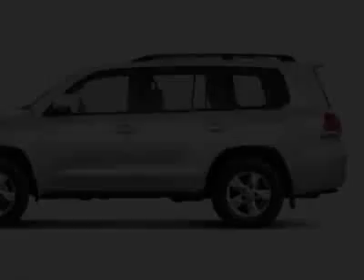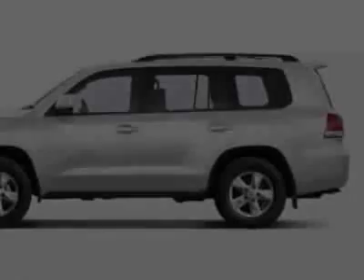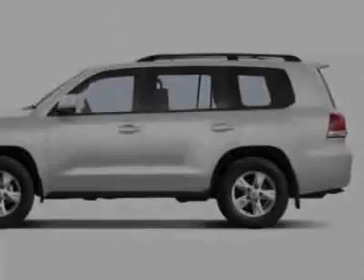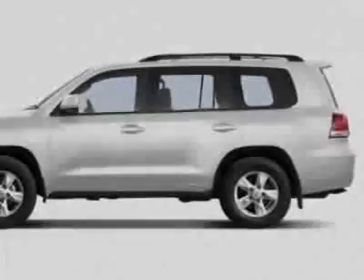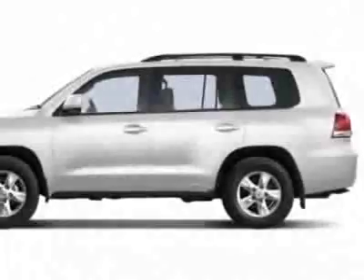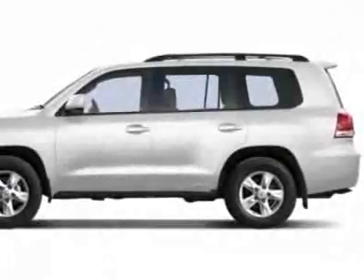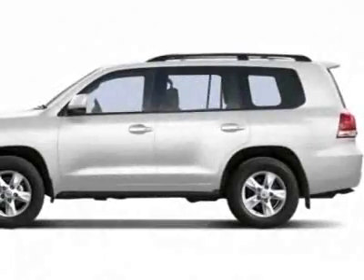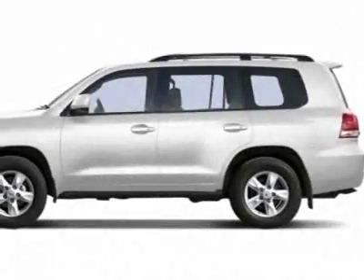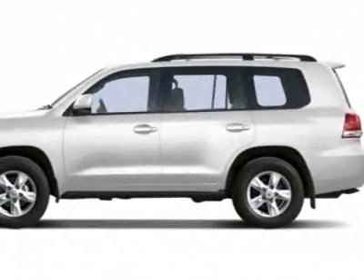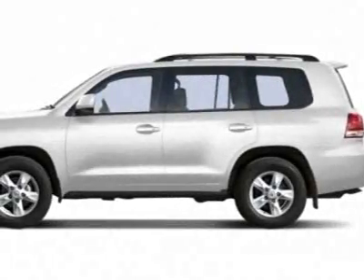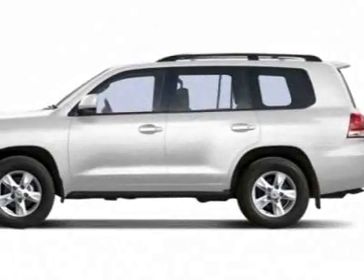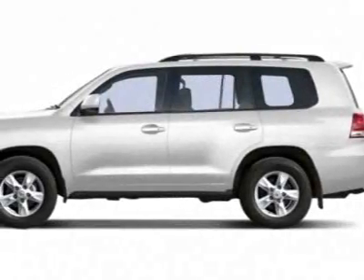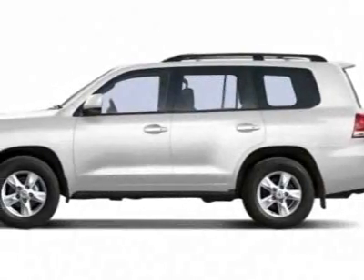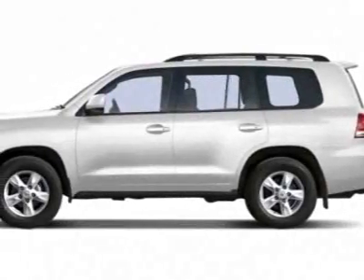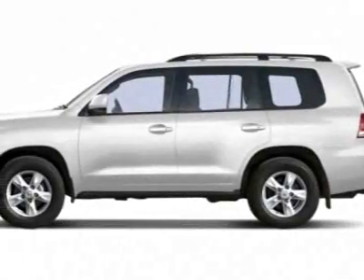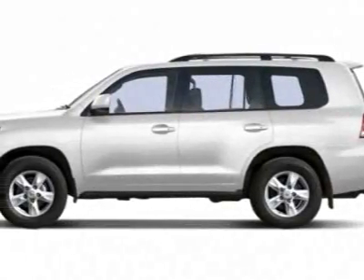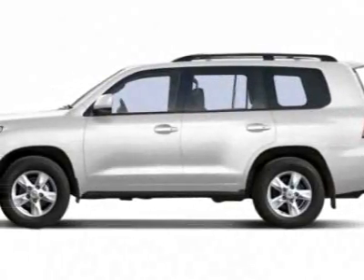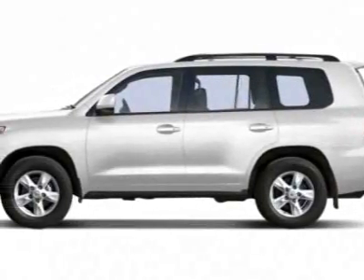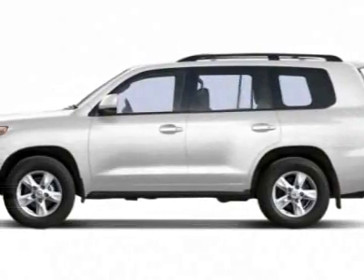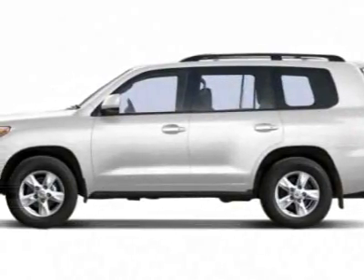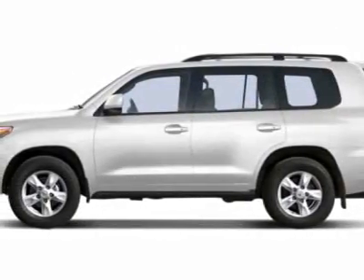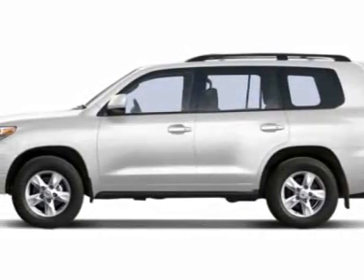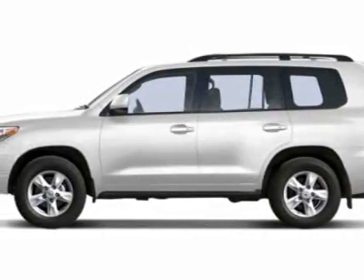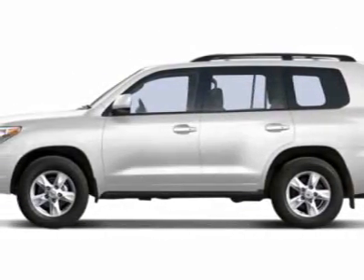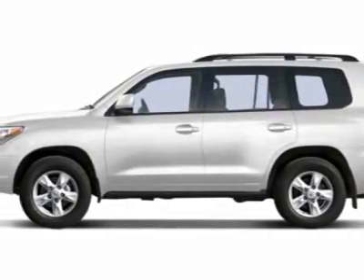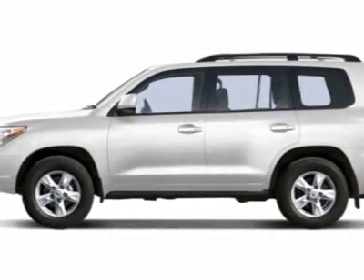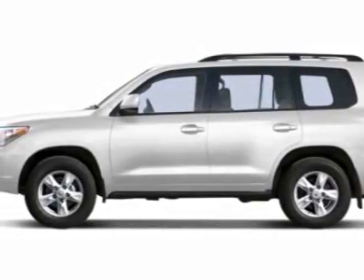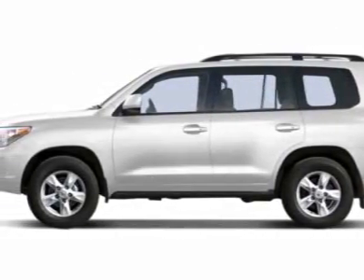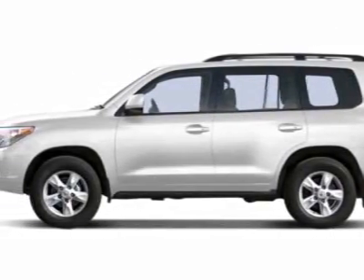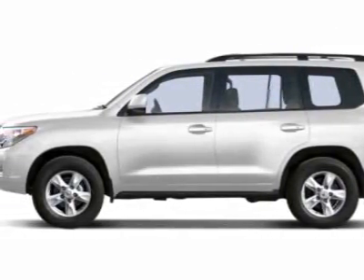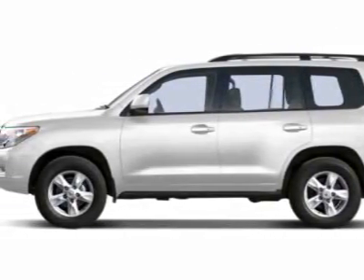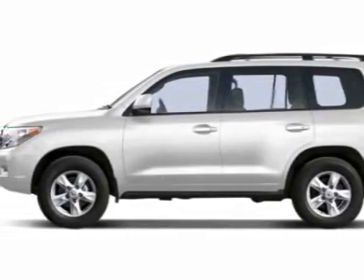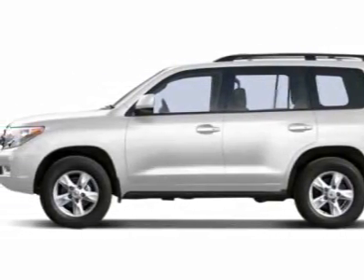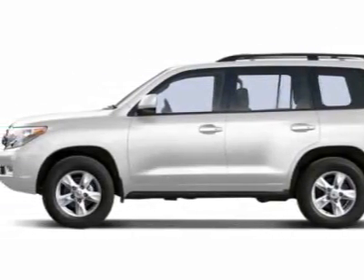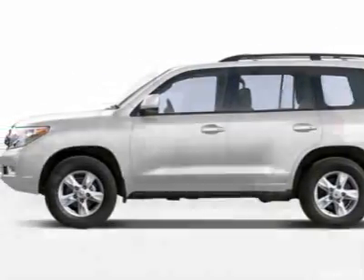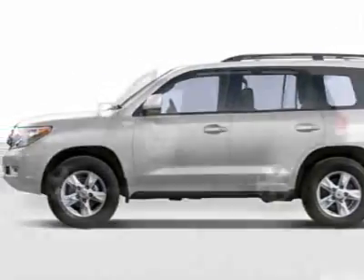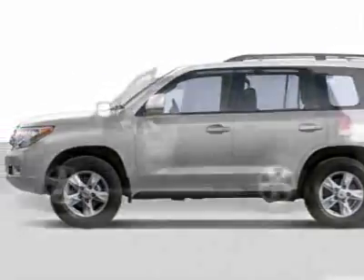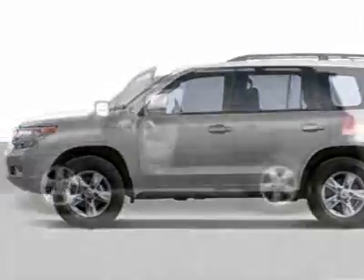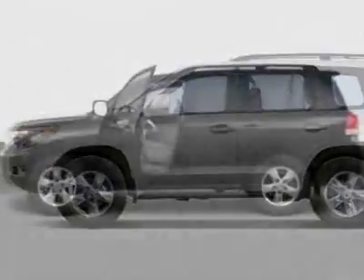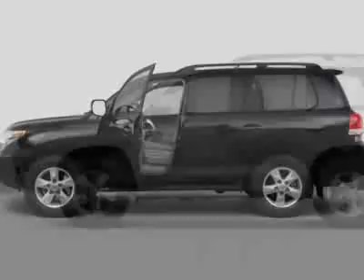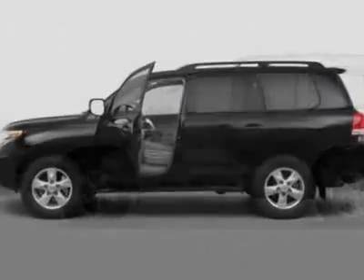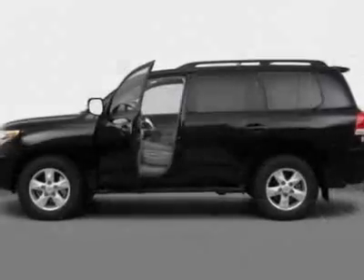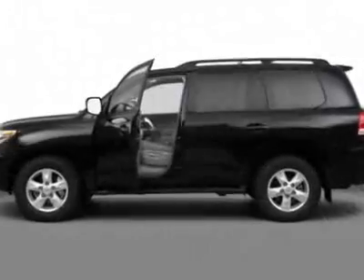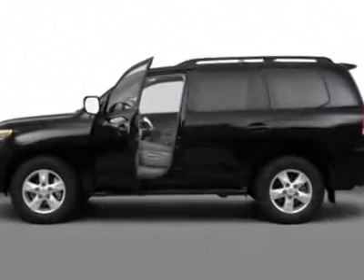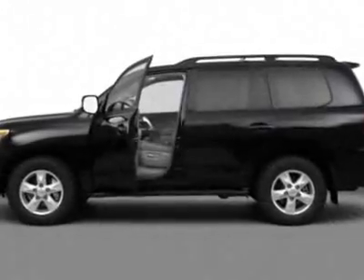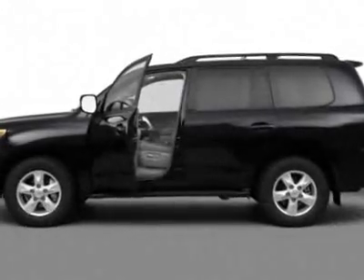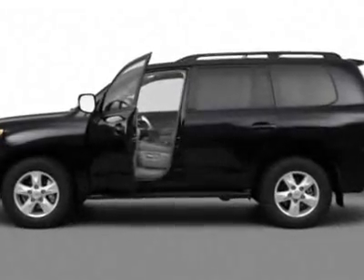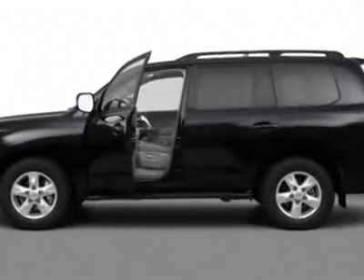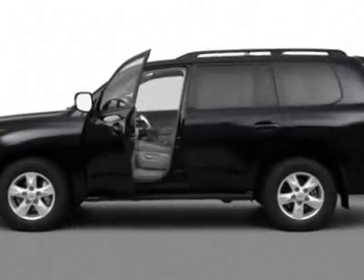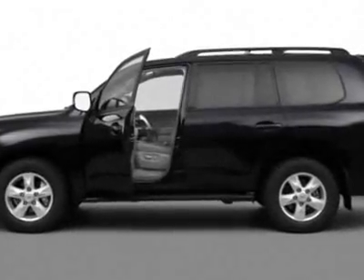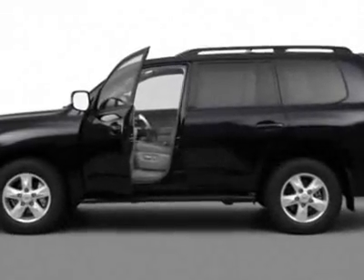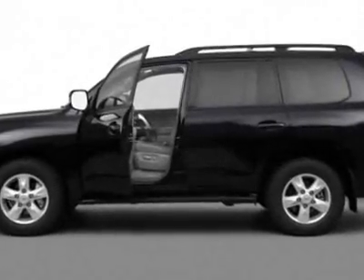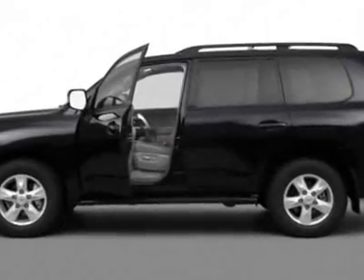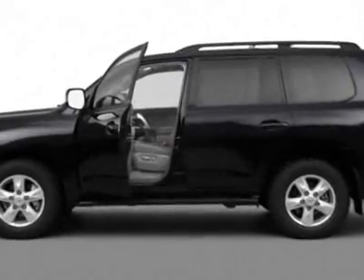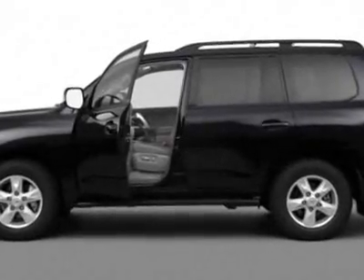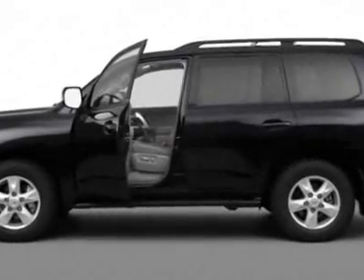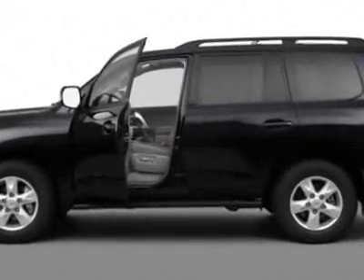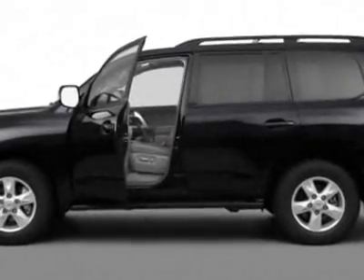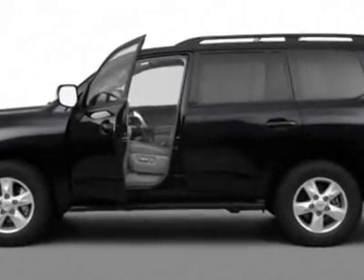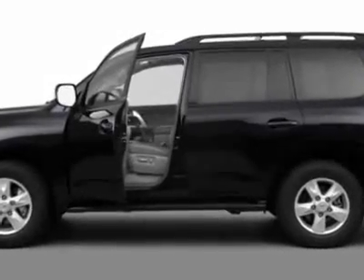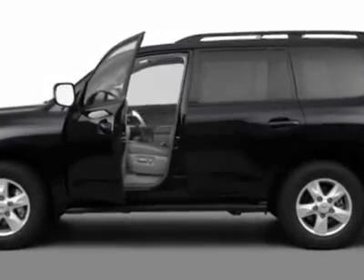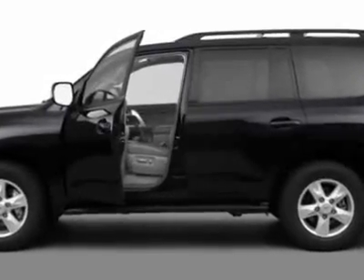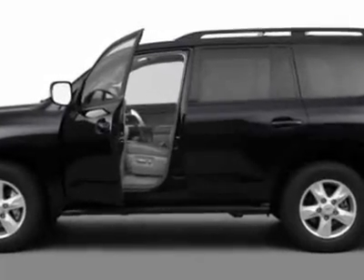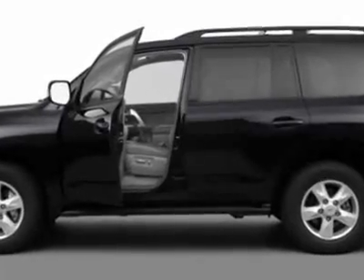Check out this new 2011 Toyota Land Cruiser. For your protection, this vehicle has a full factory warranty.